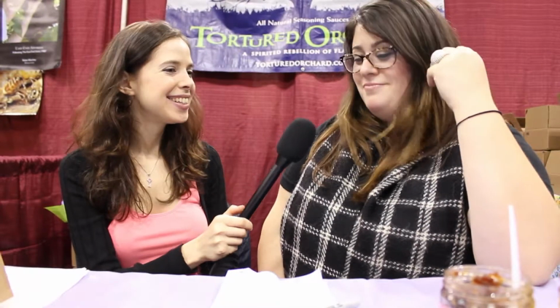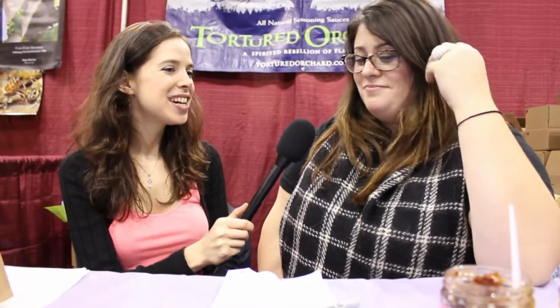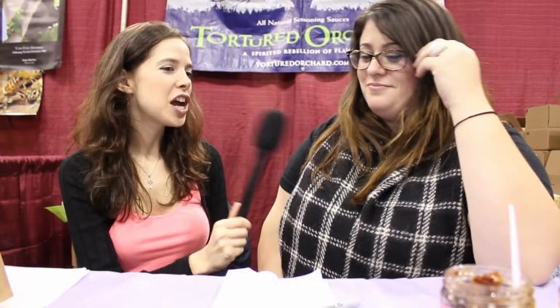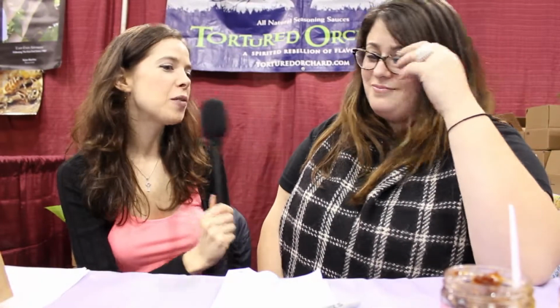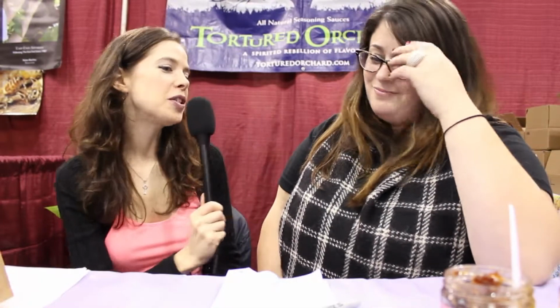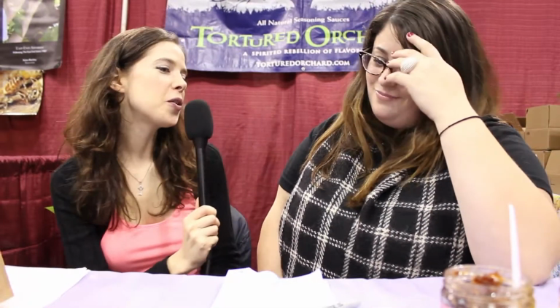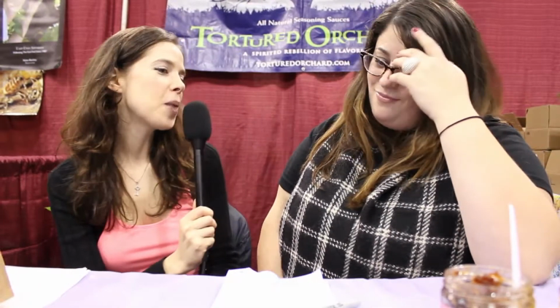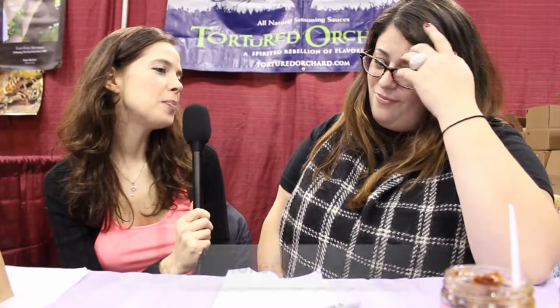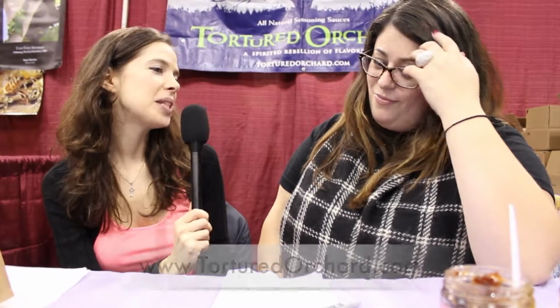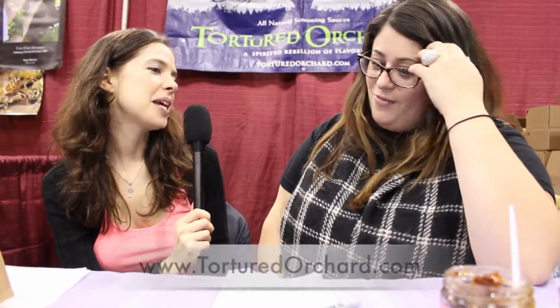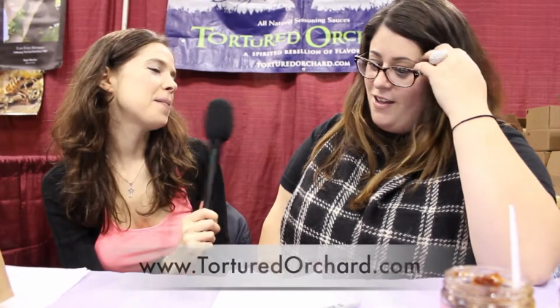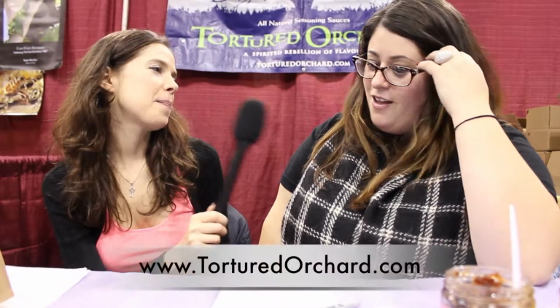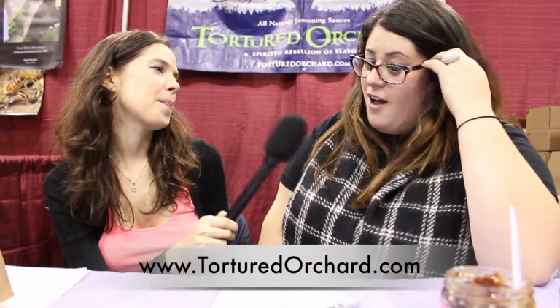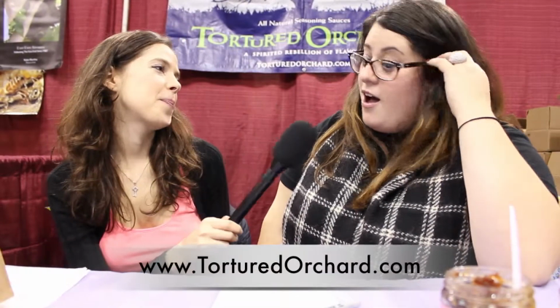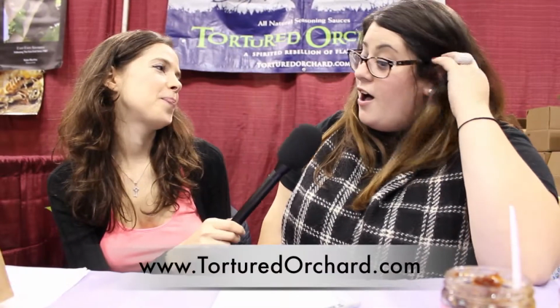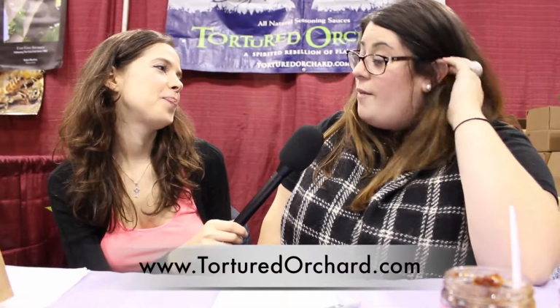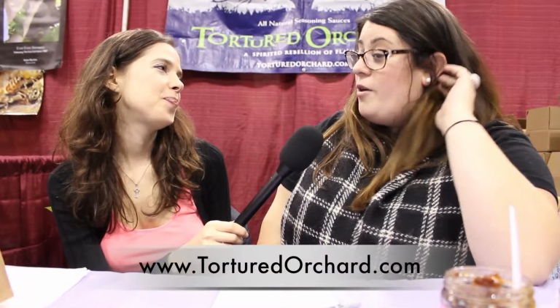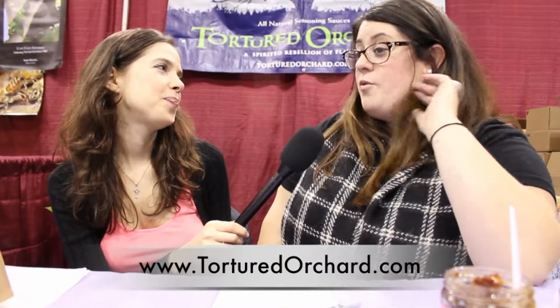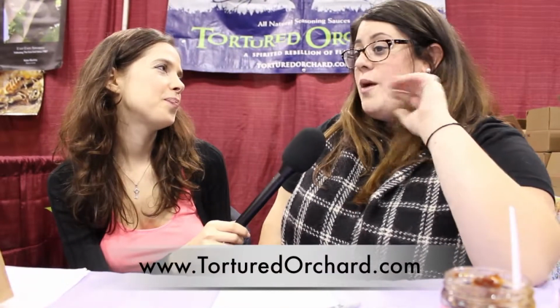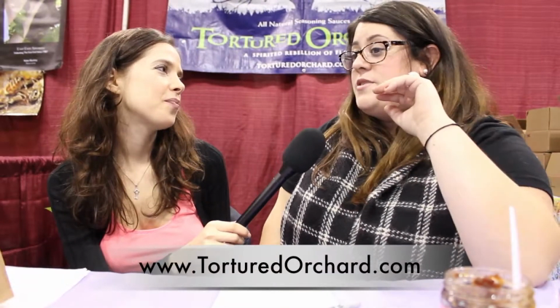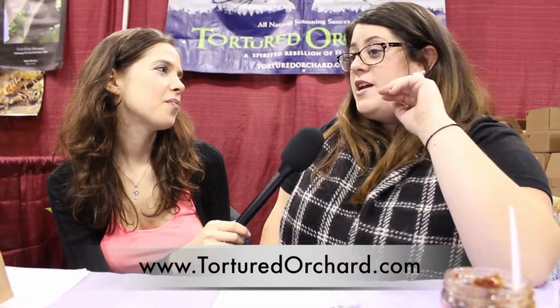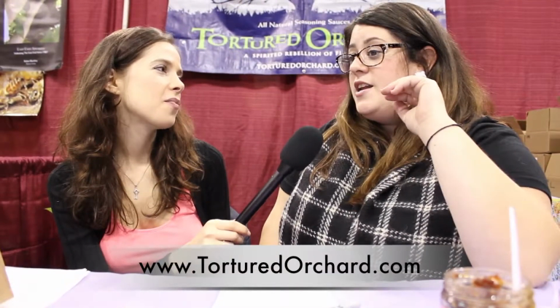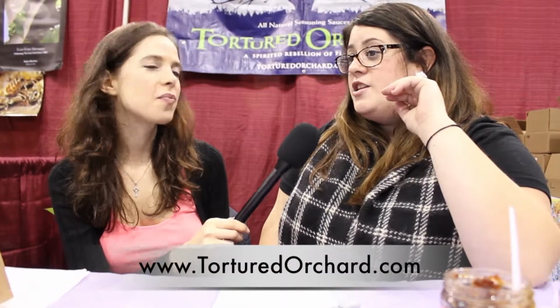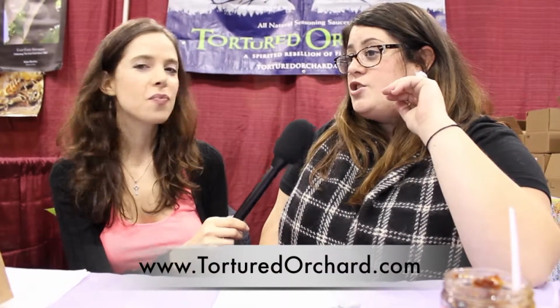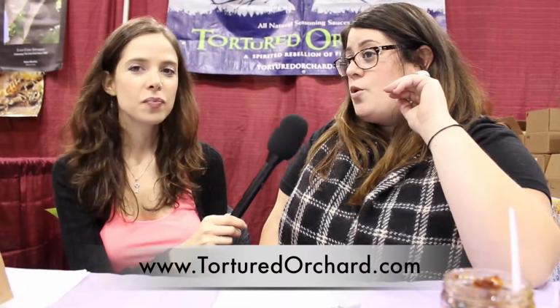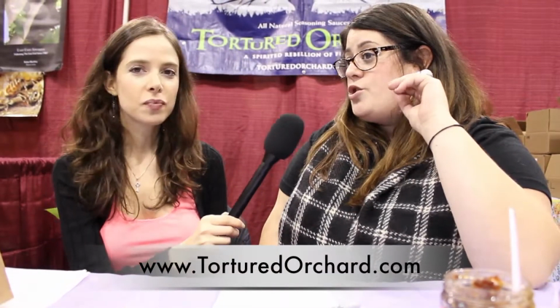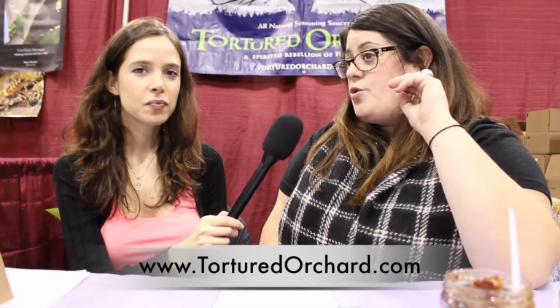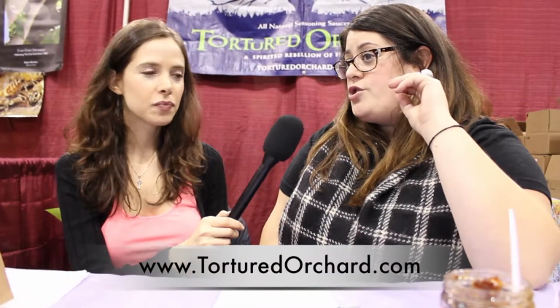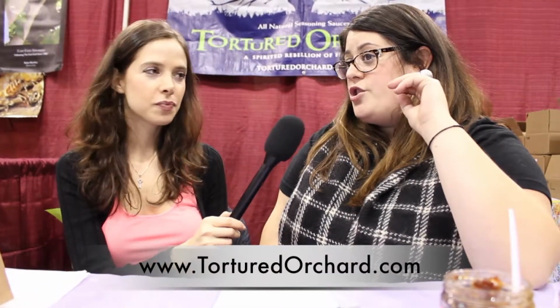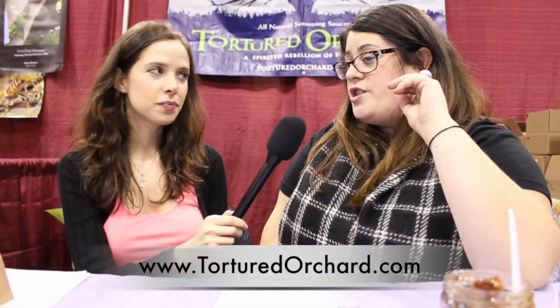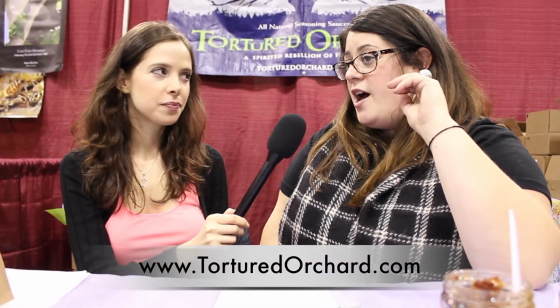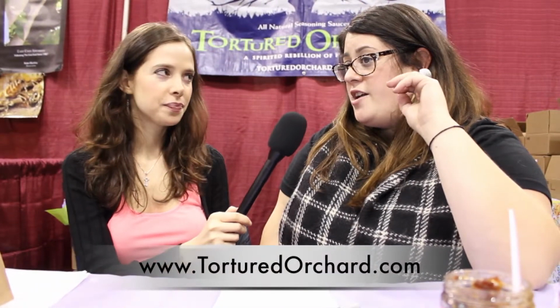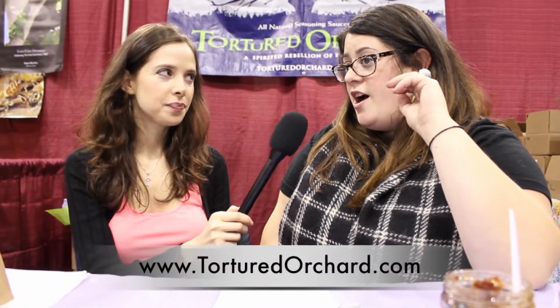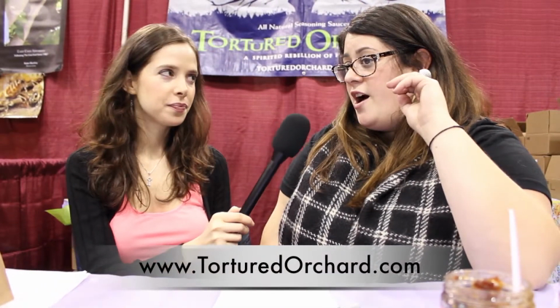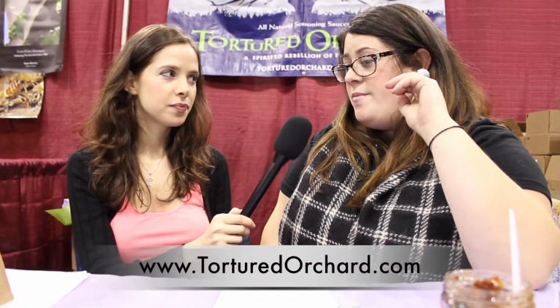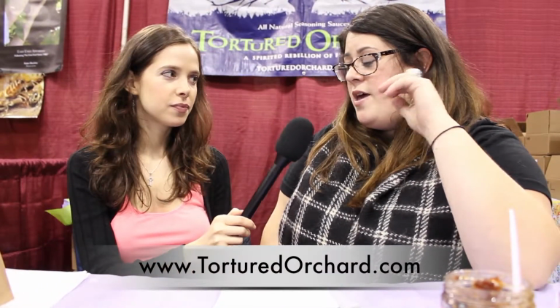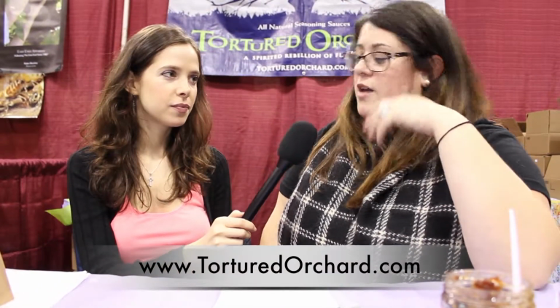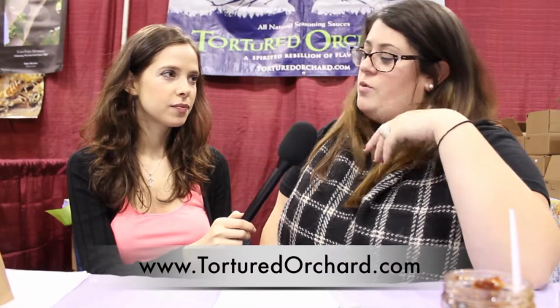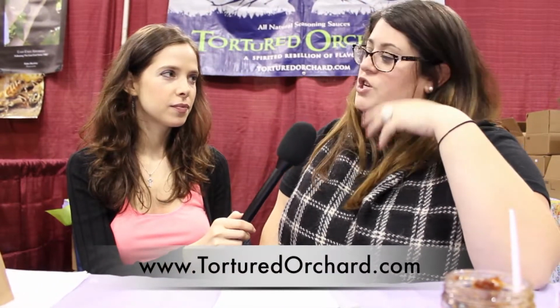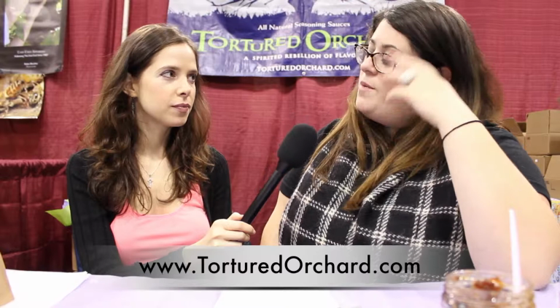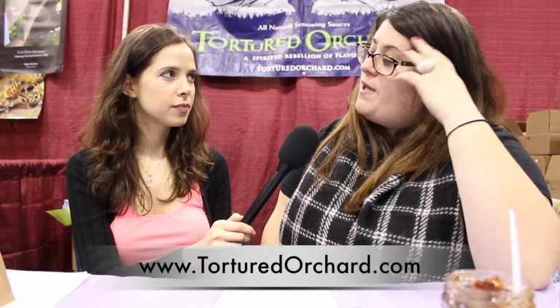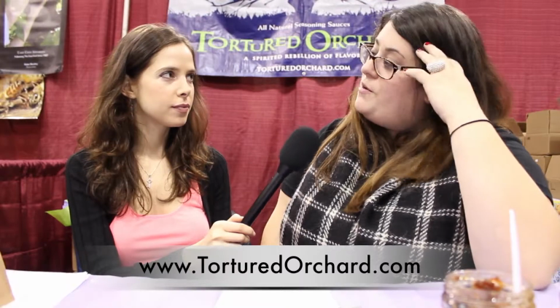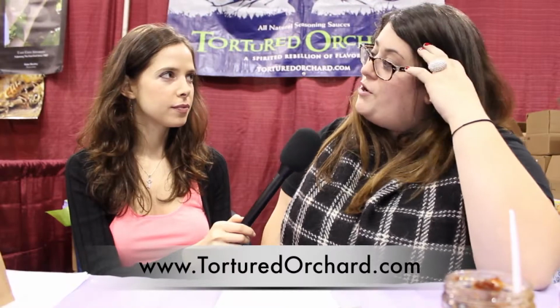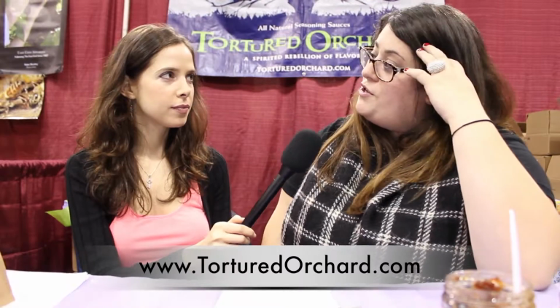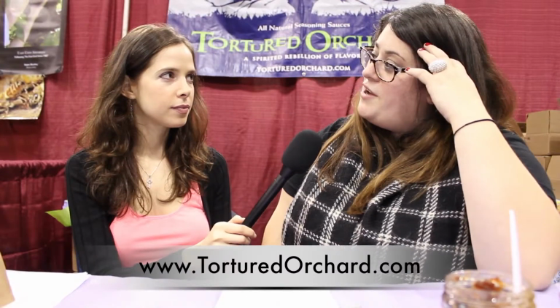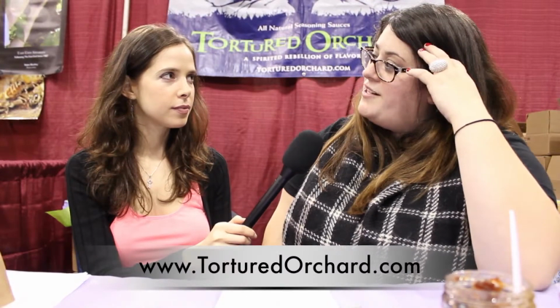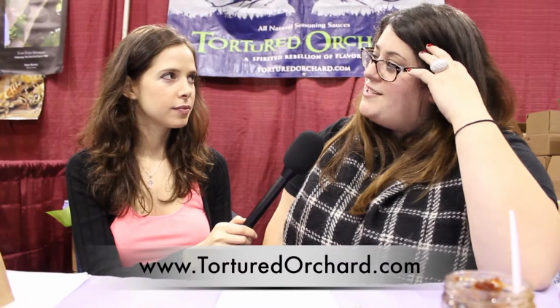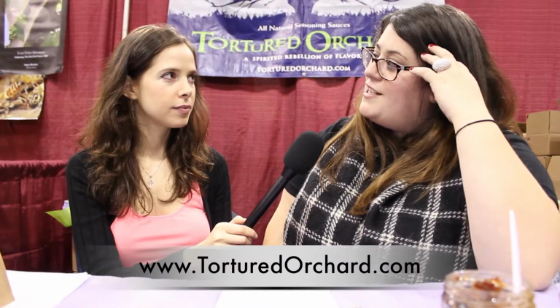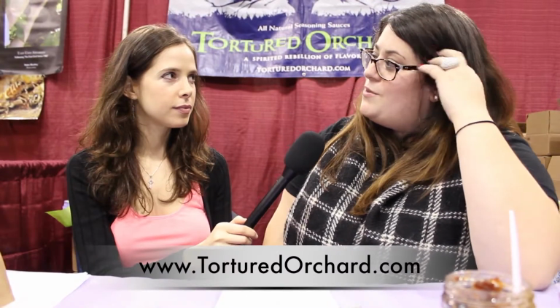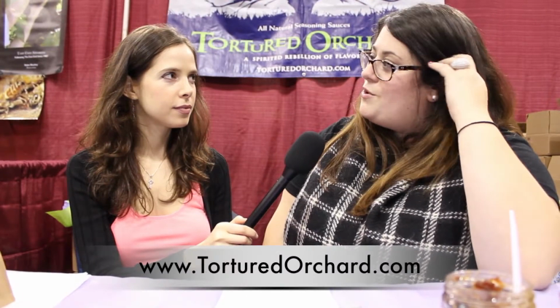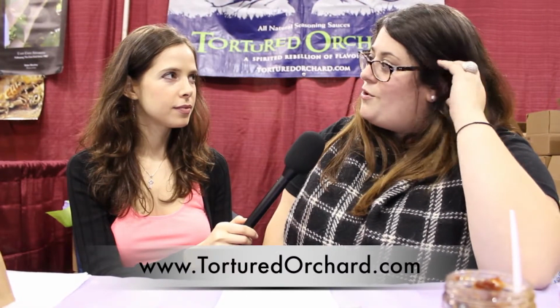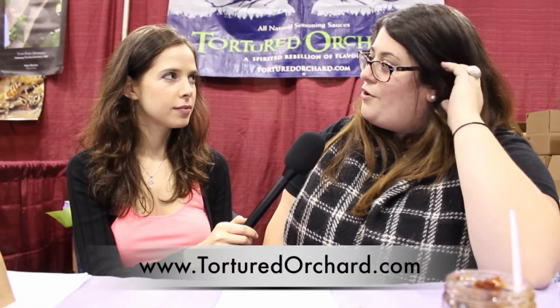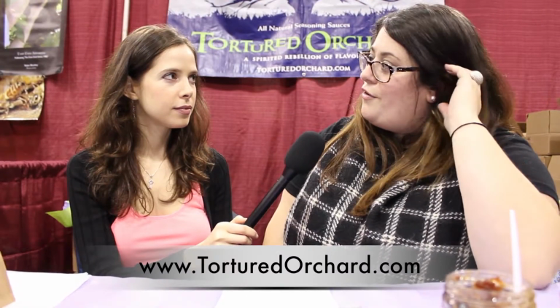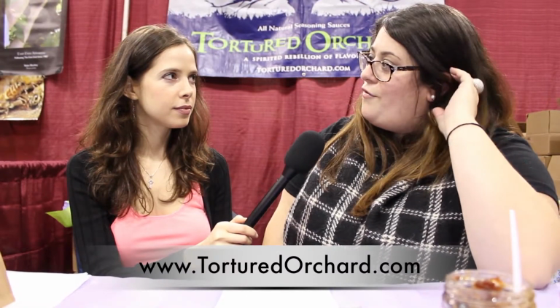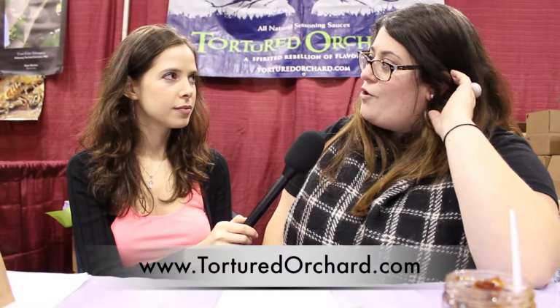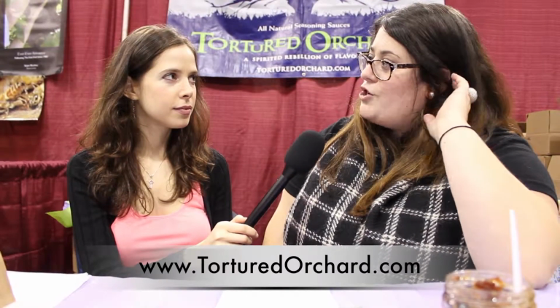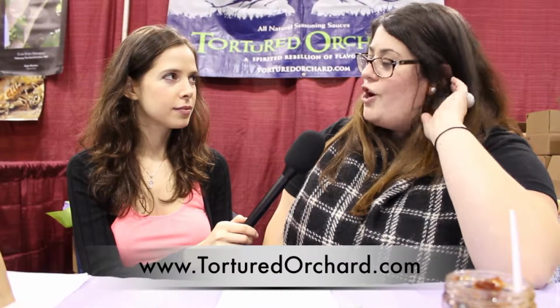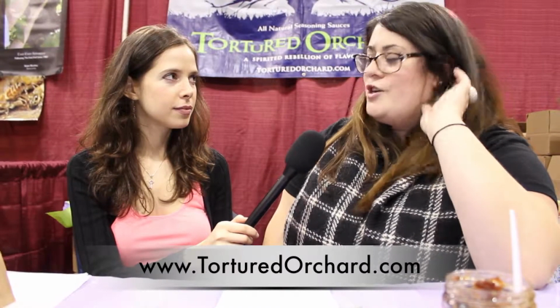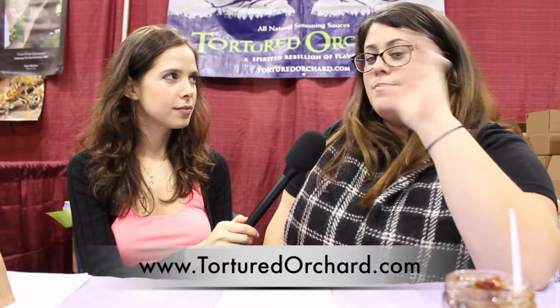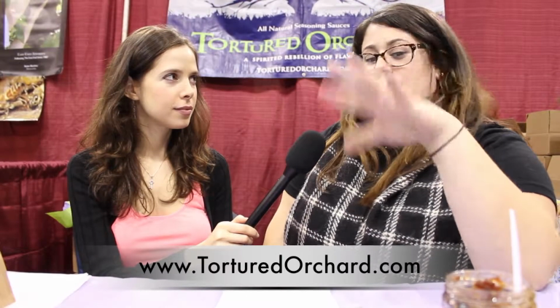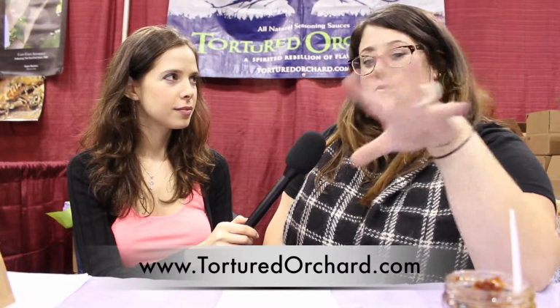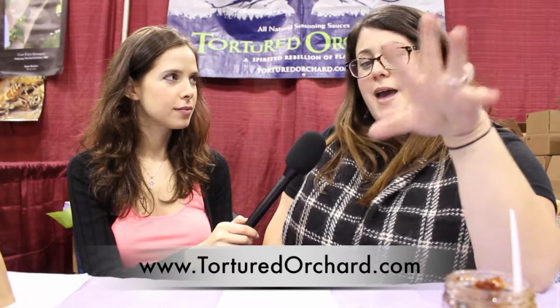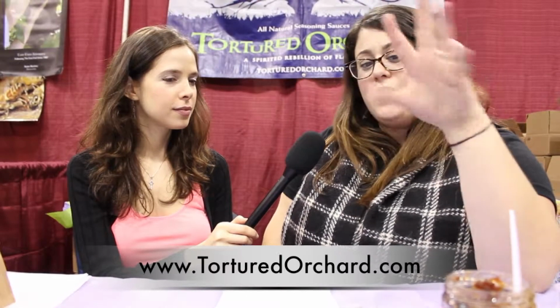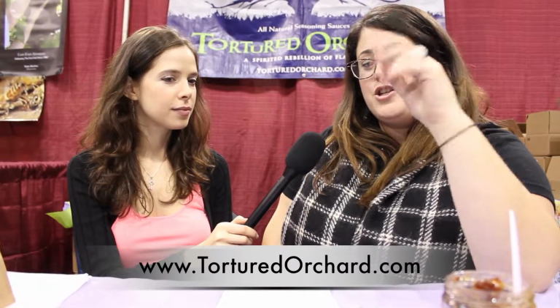The website is TorturedOrchard.com and we ship anywhere in the United States with an order of four jars, mix and match.